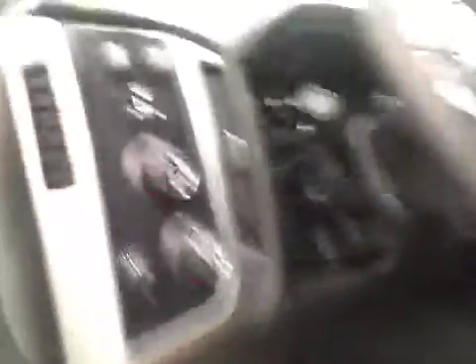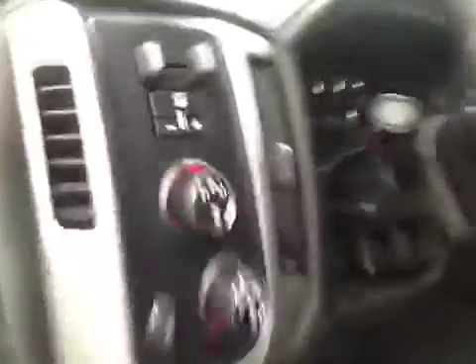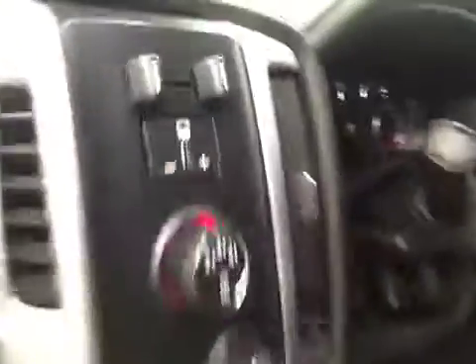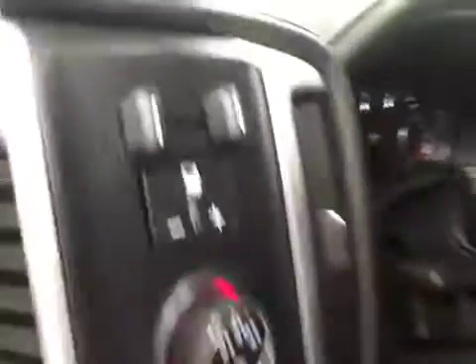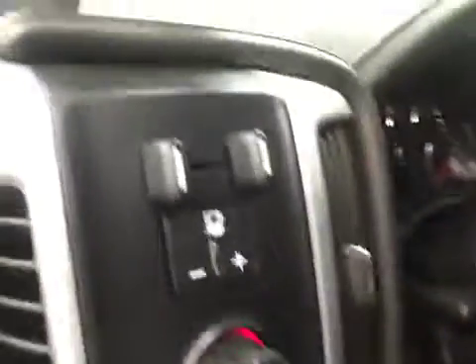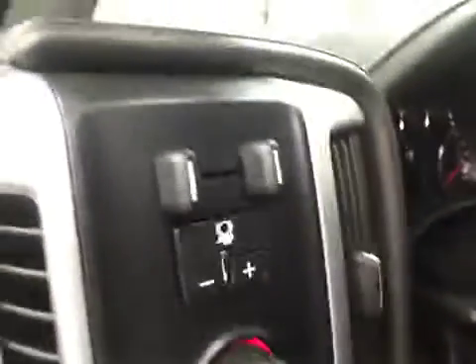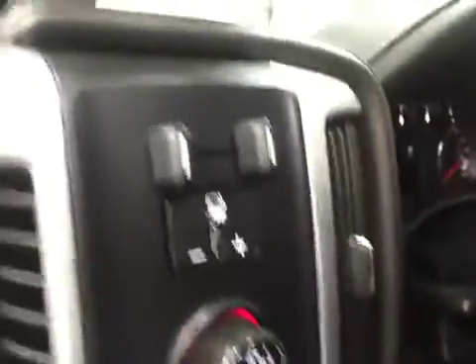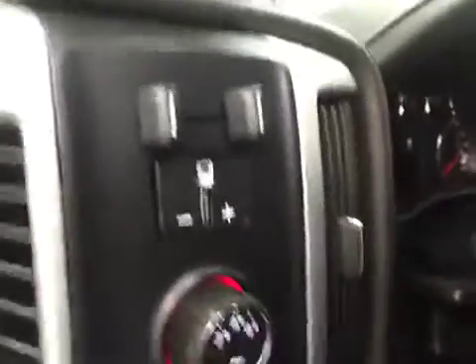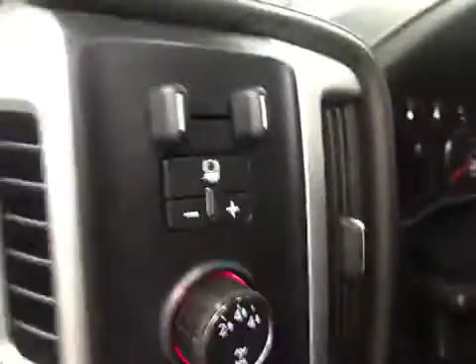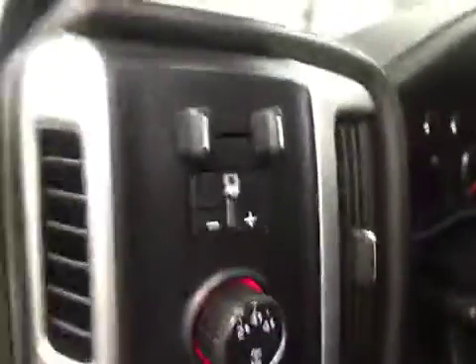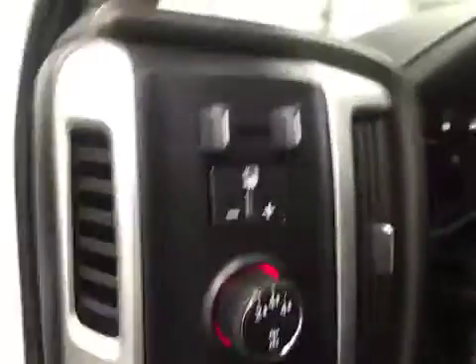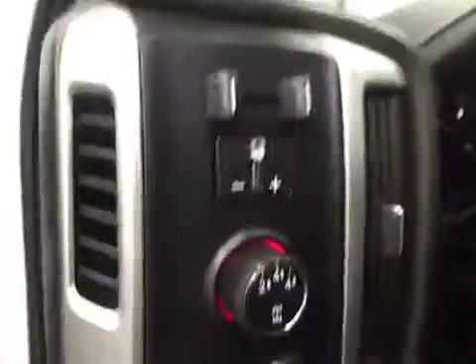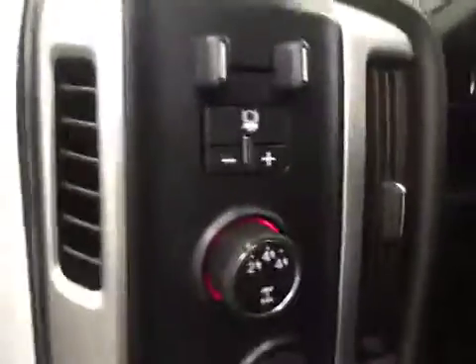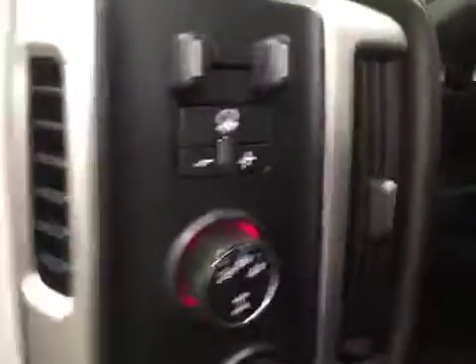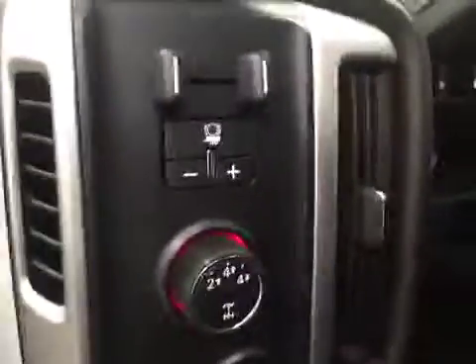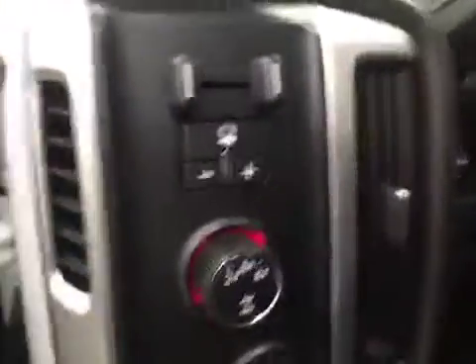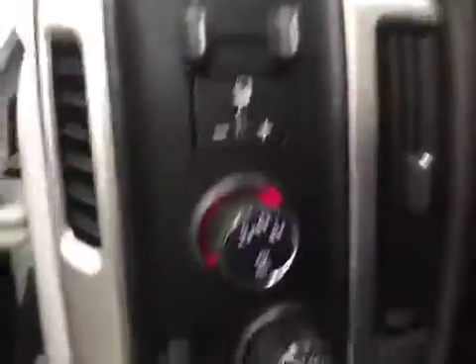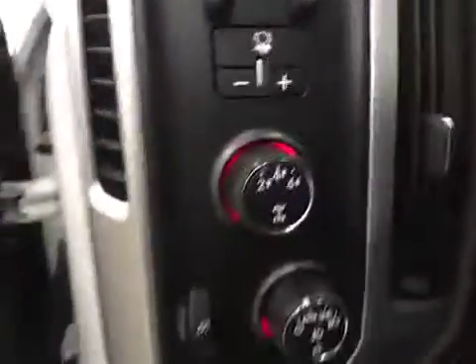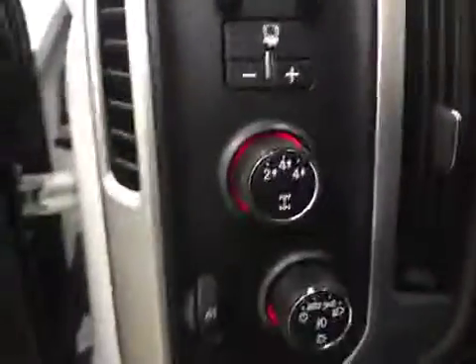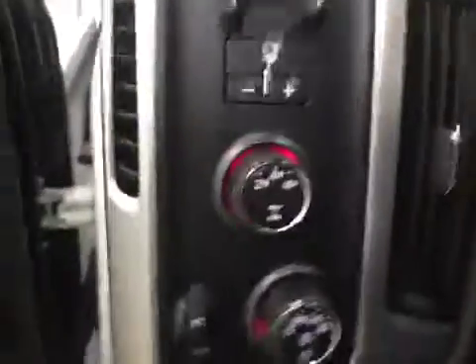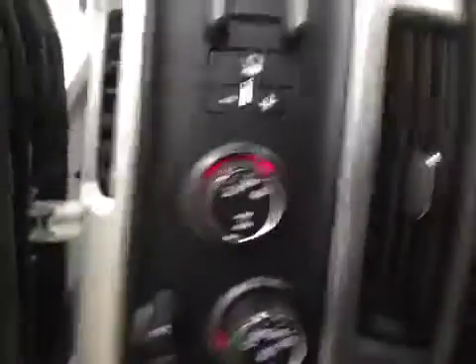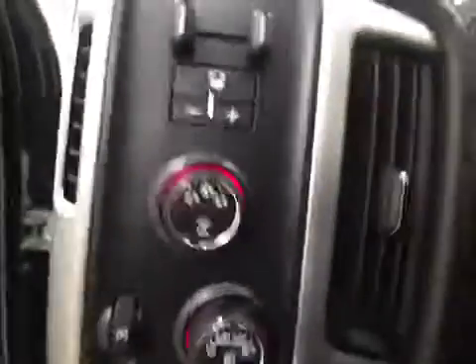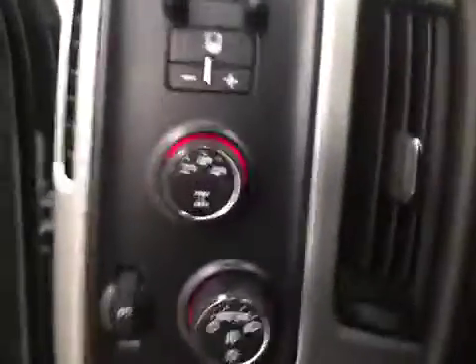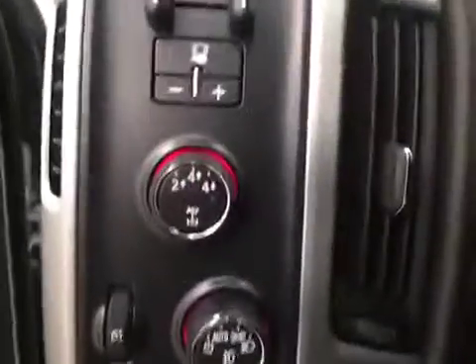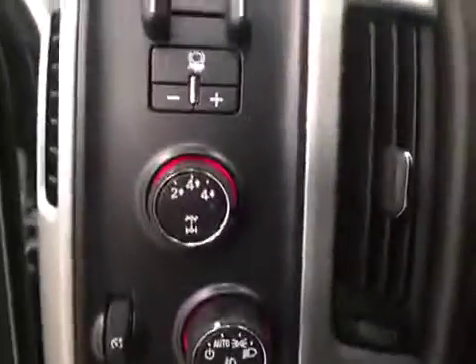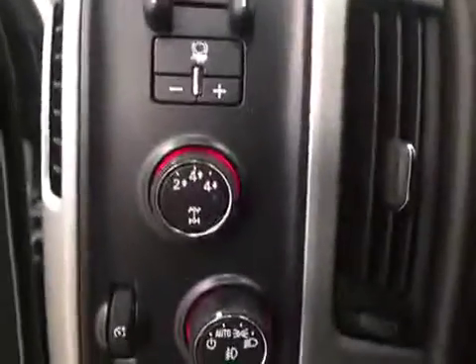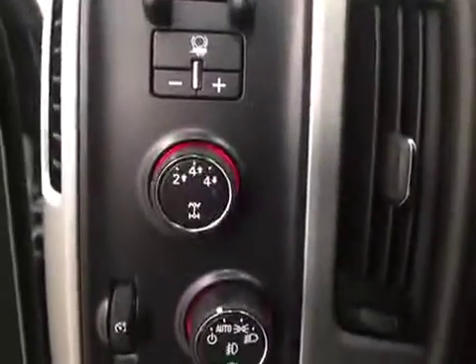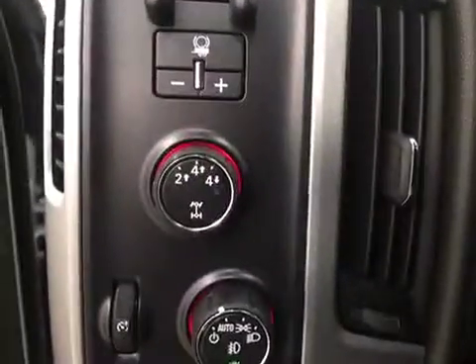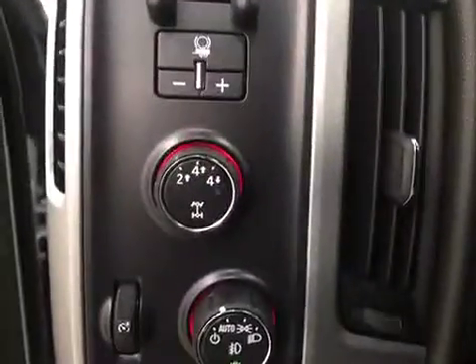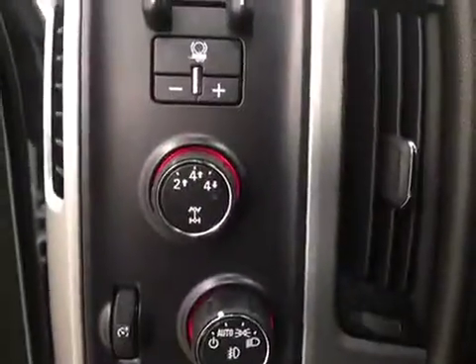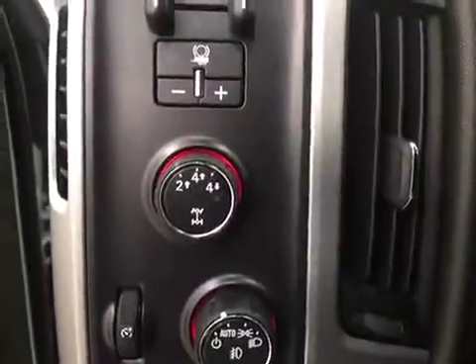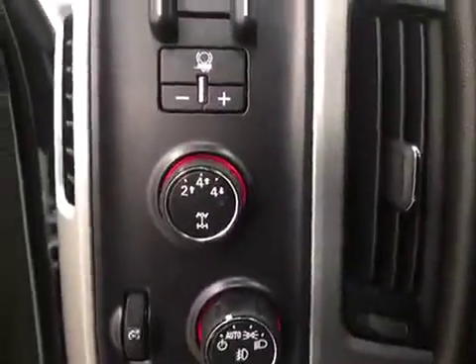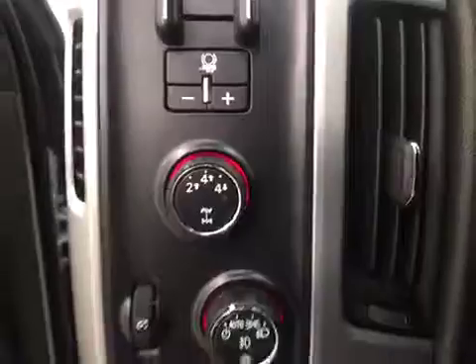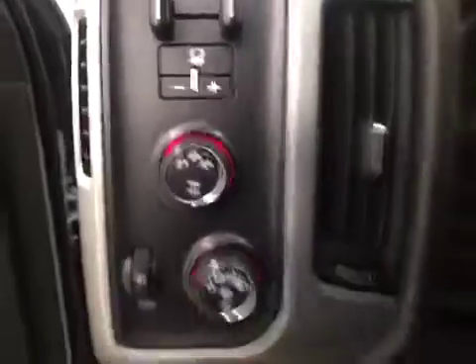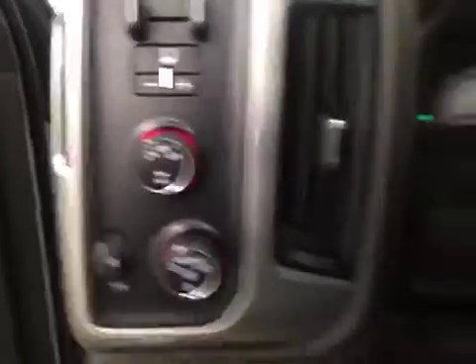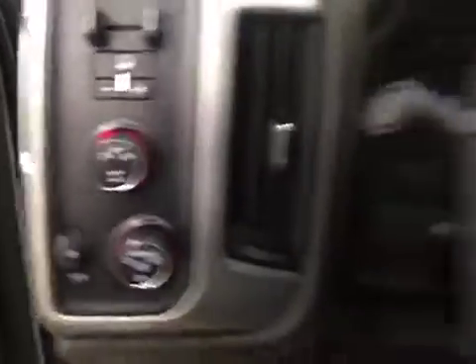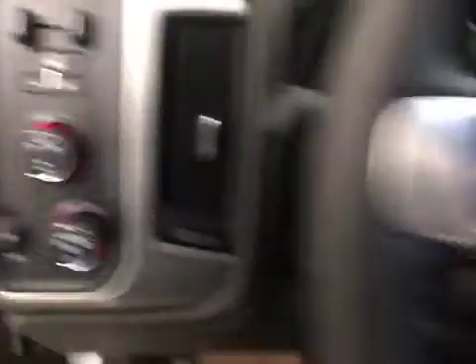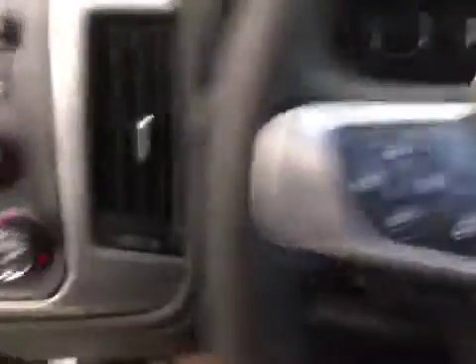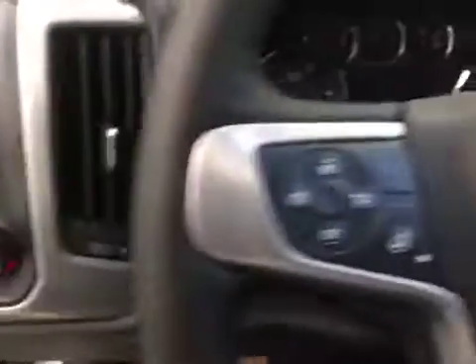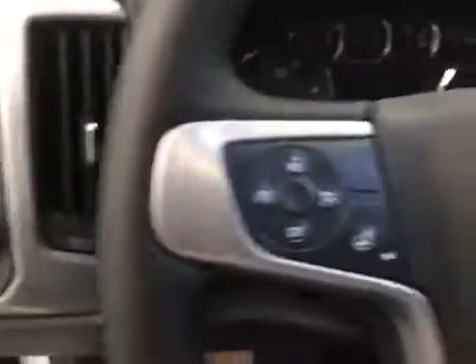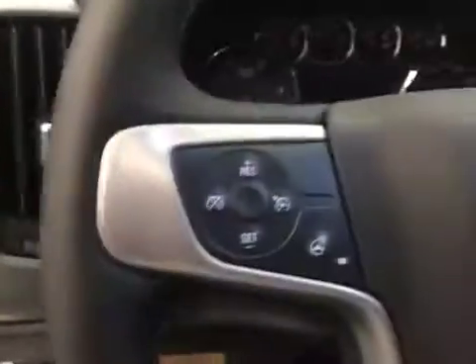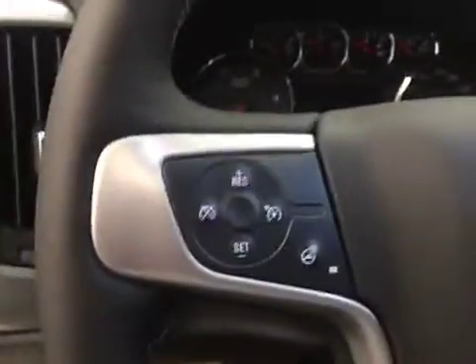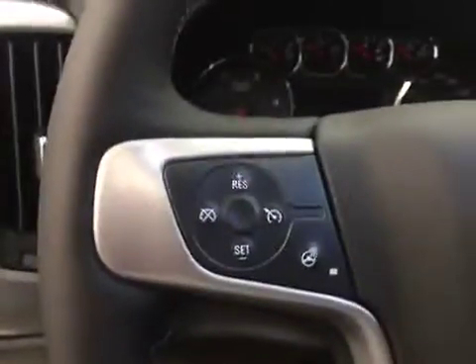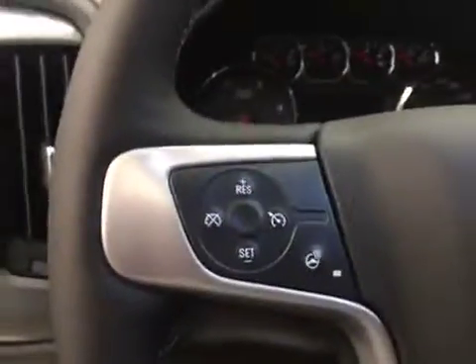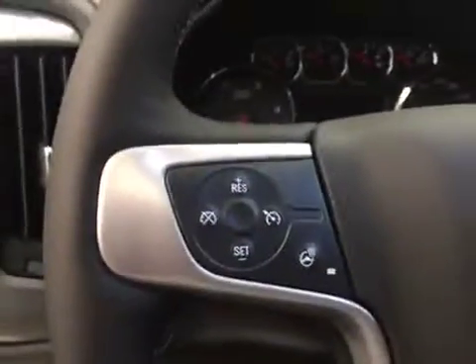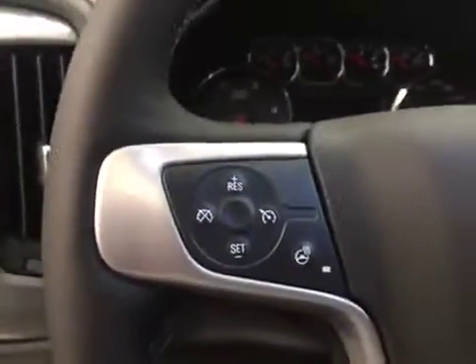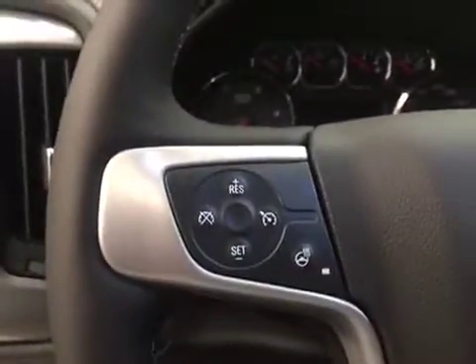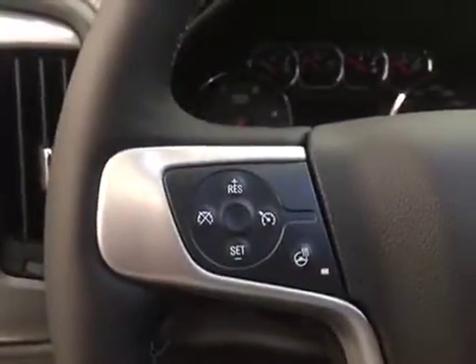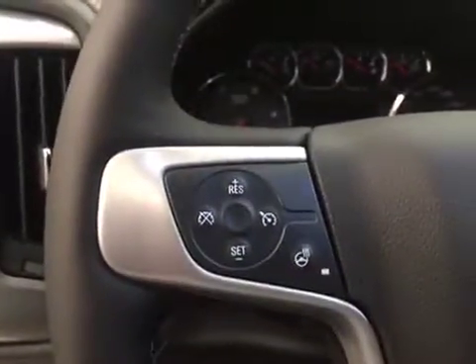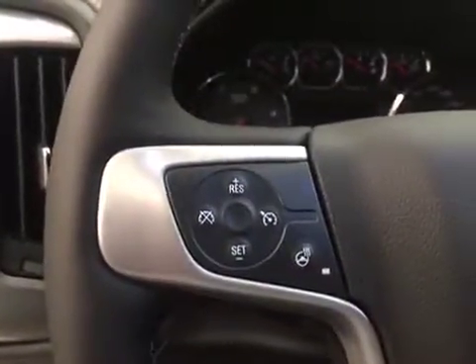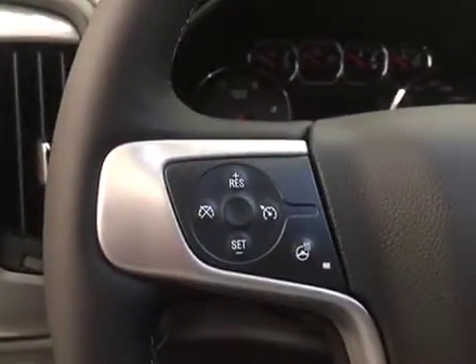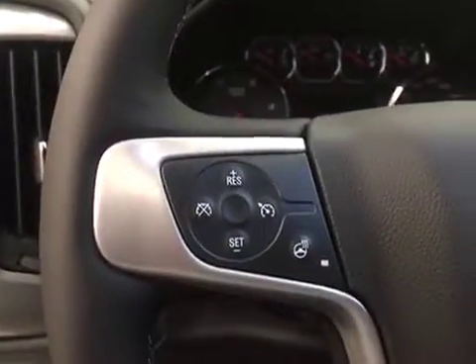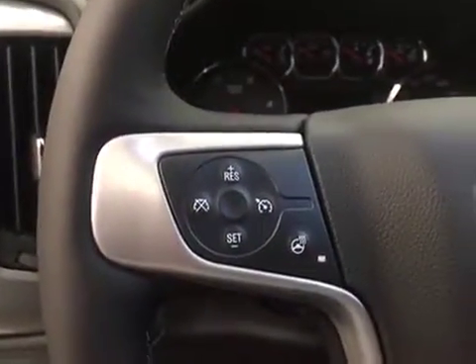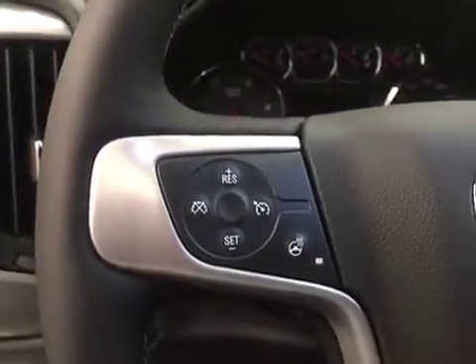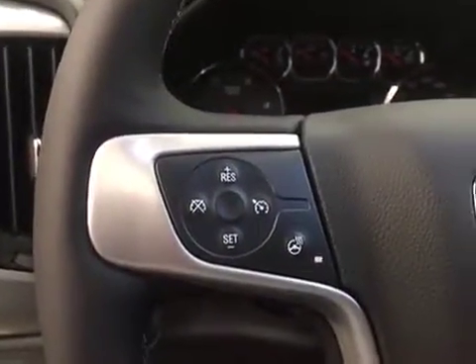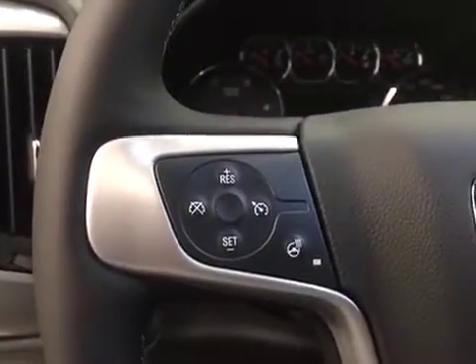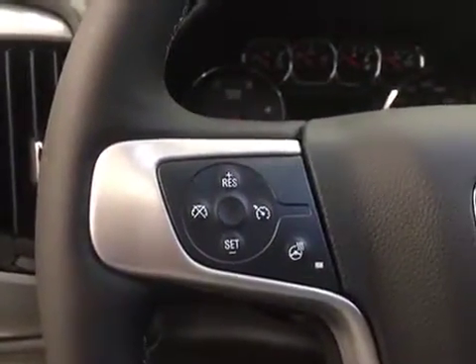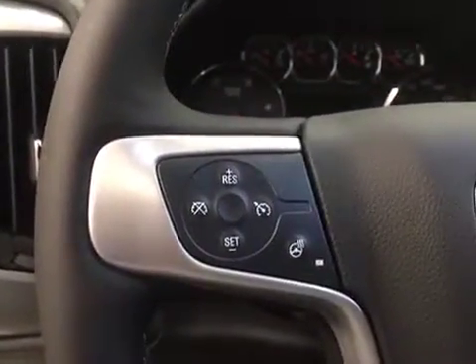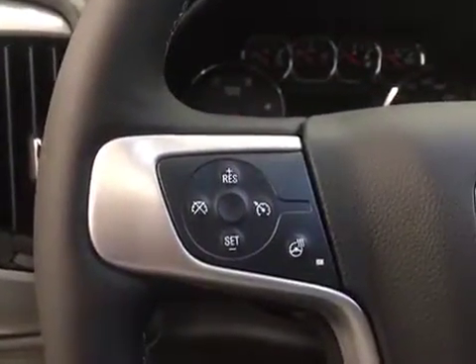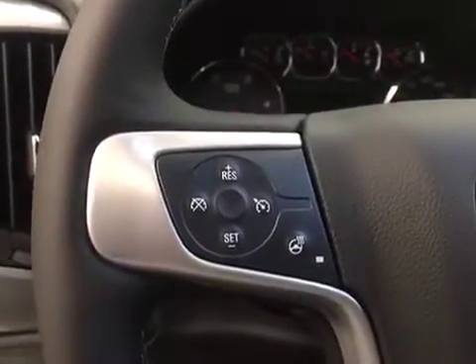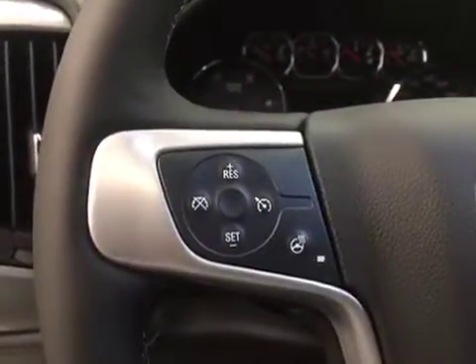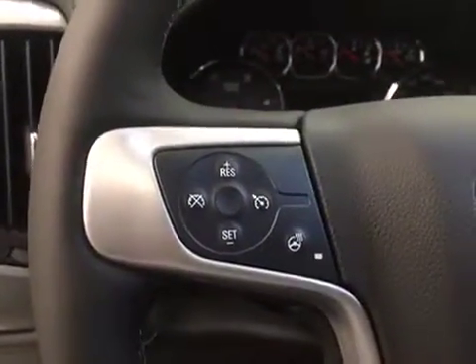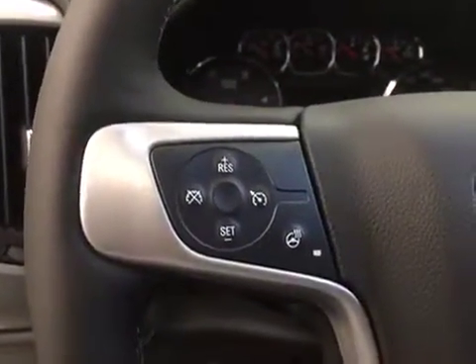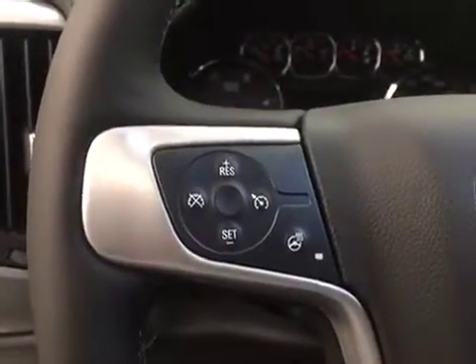We have our trailer brake, our 4x4 selection, cruise control with a heated steering wheel feature.